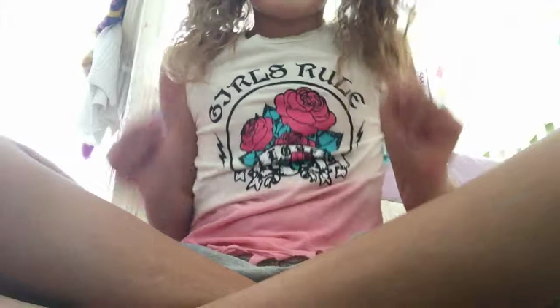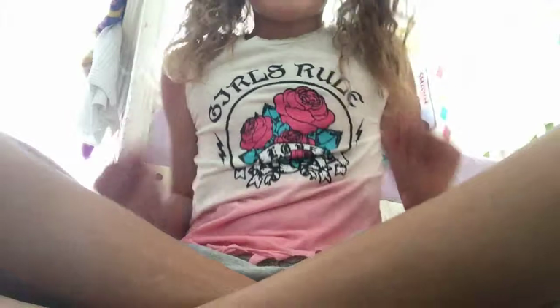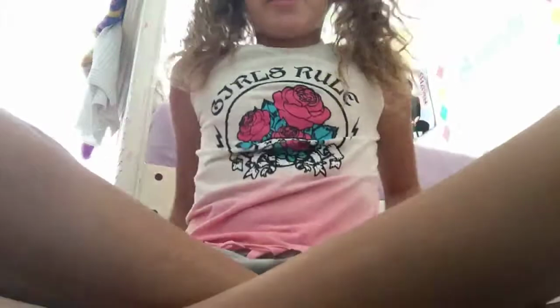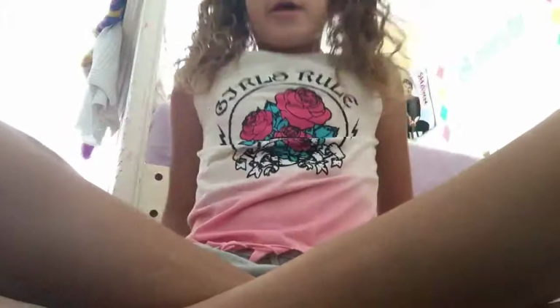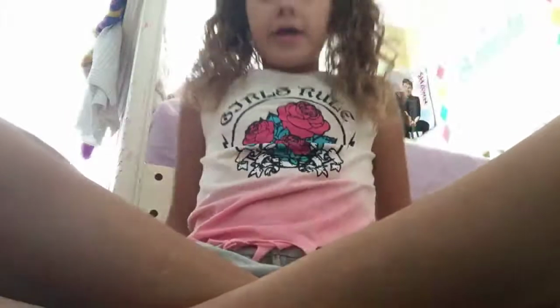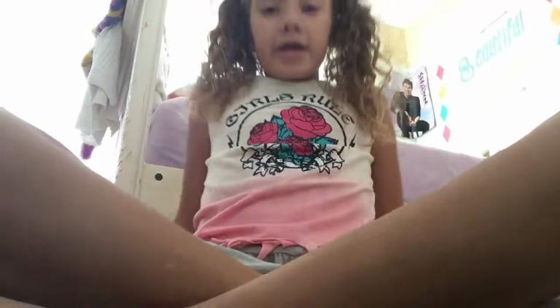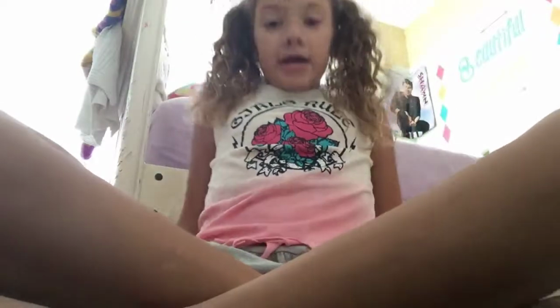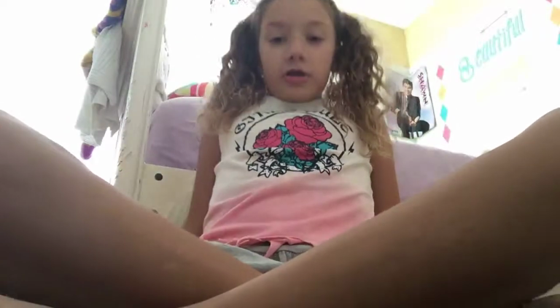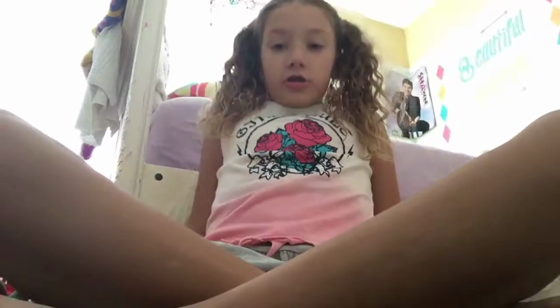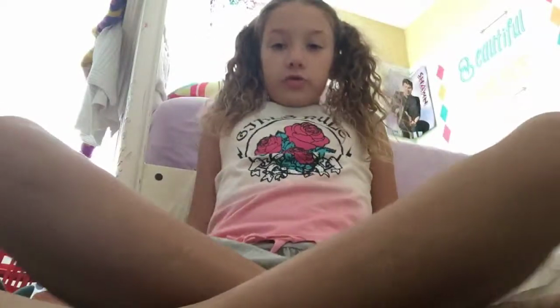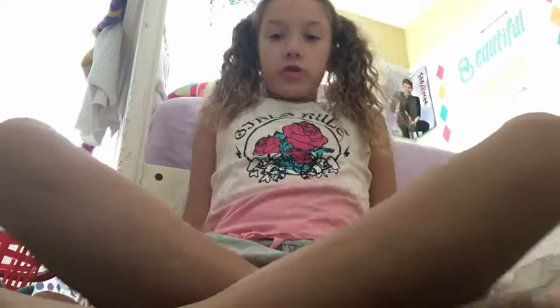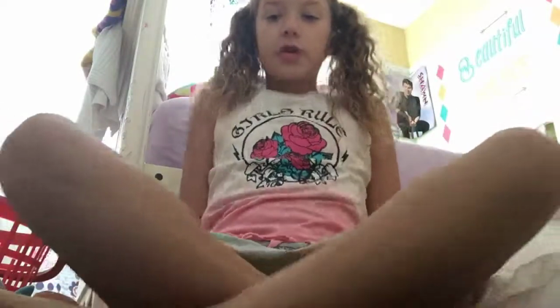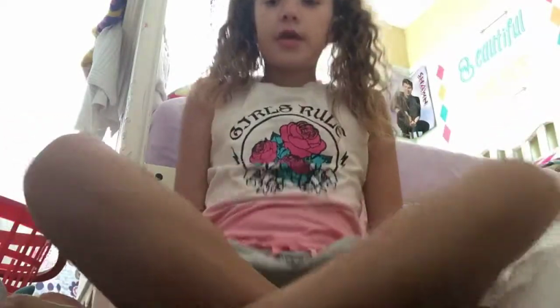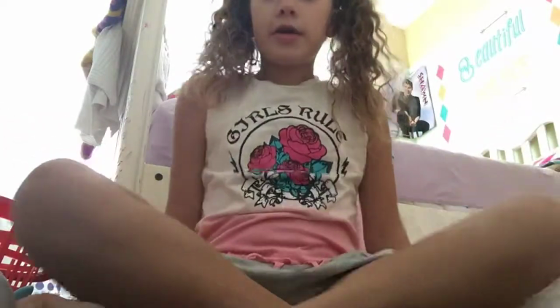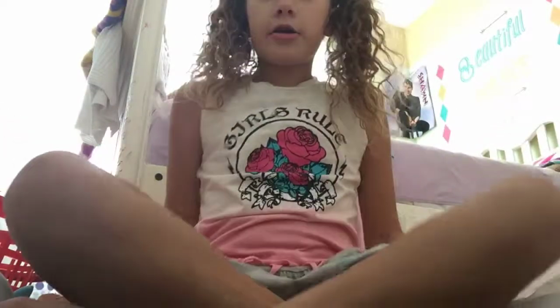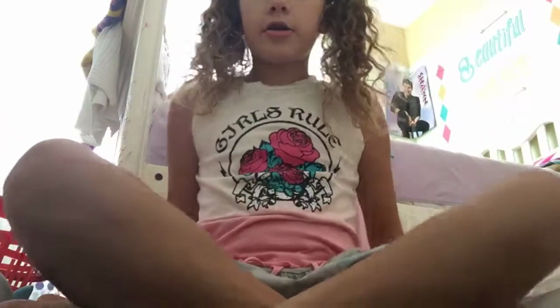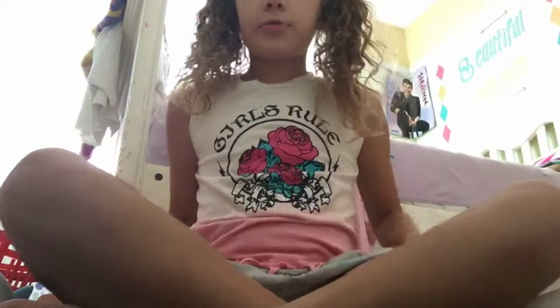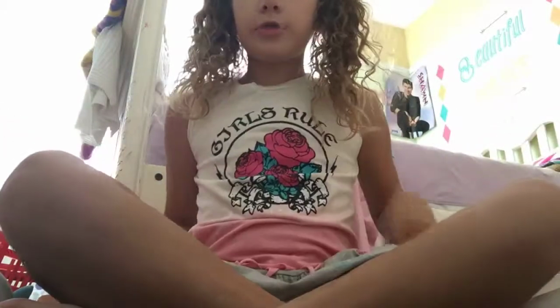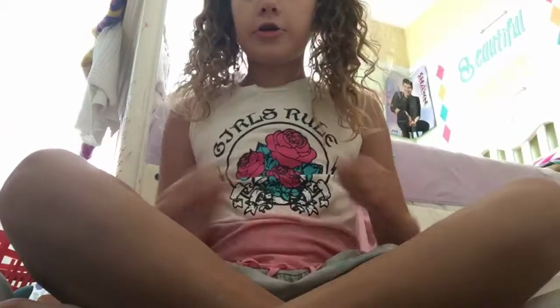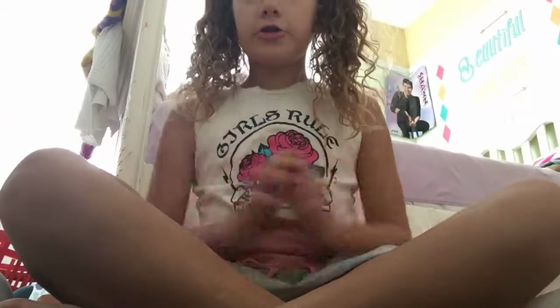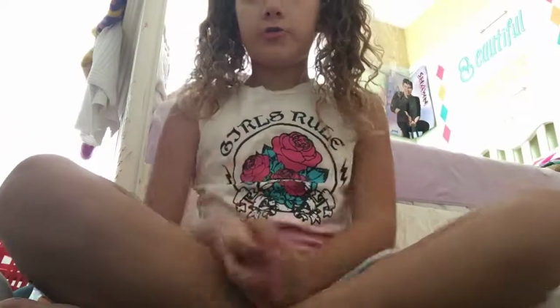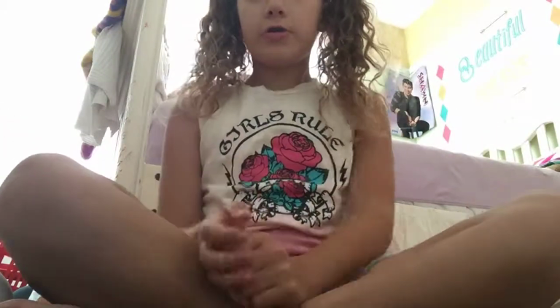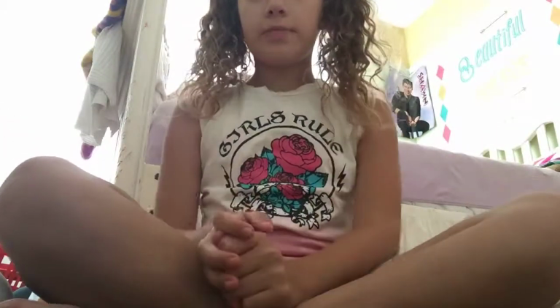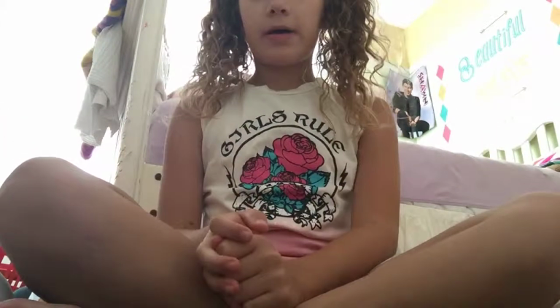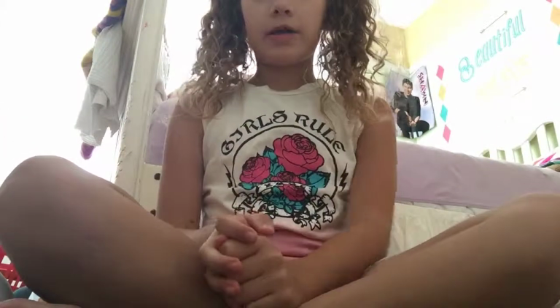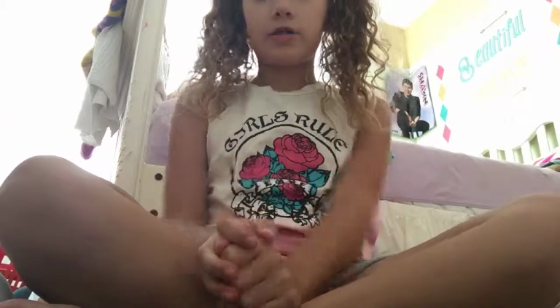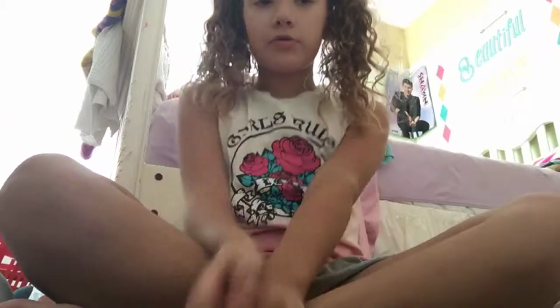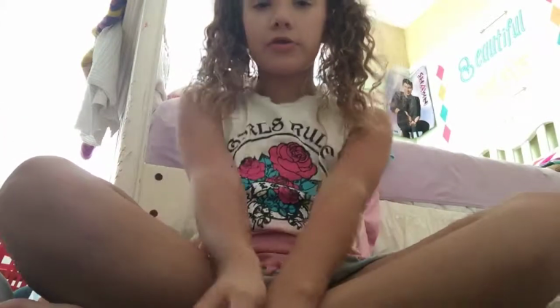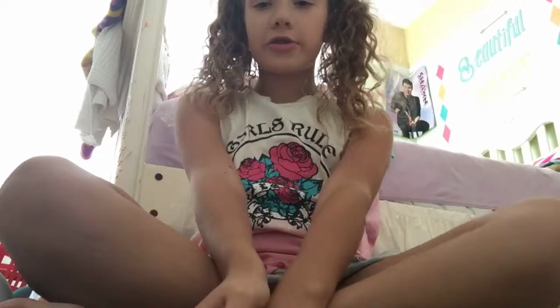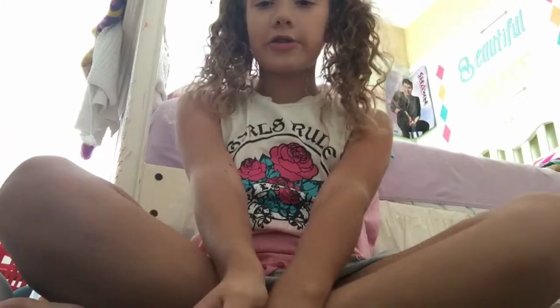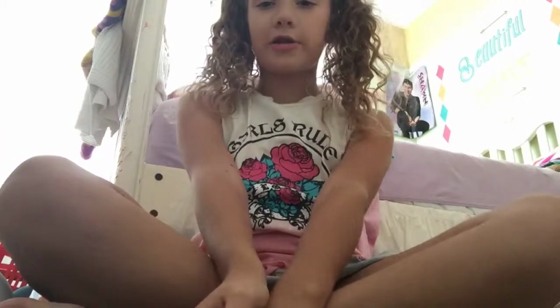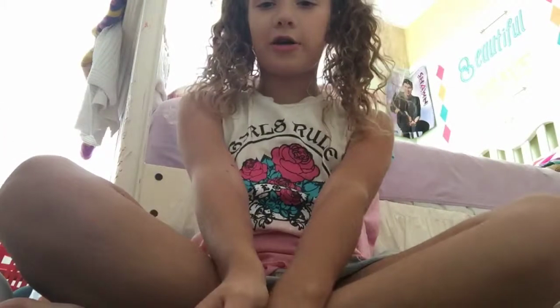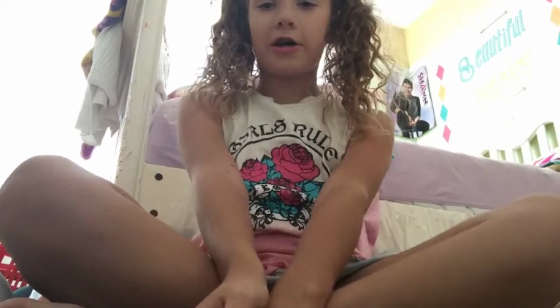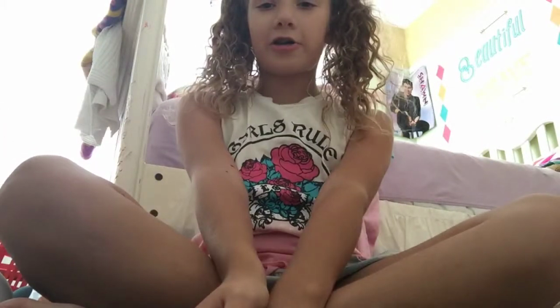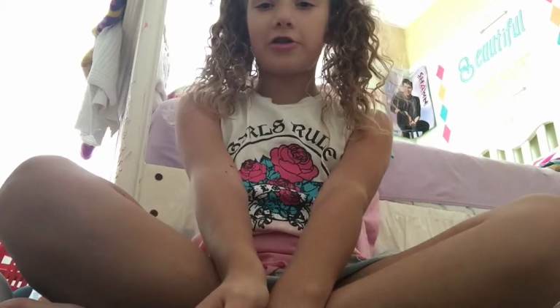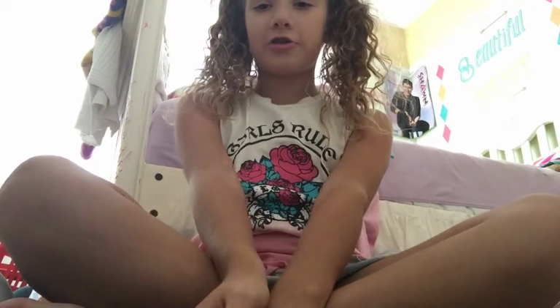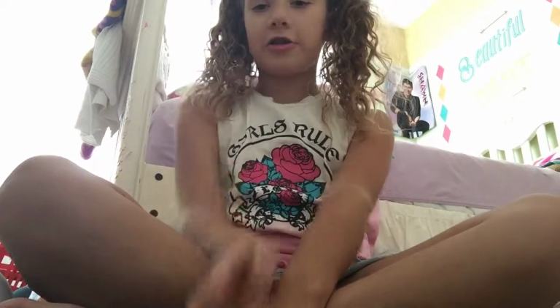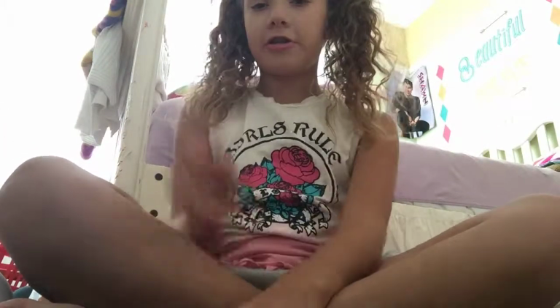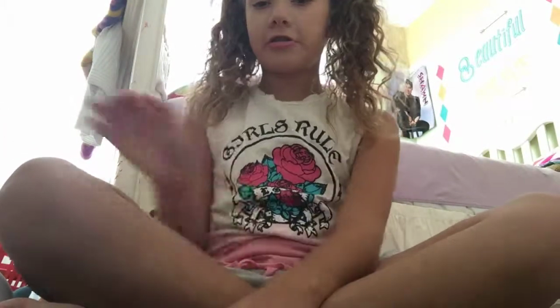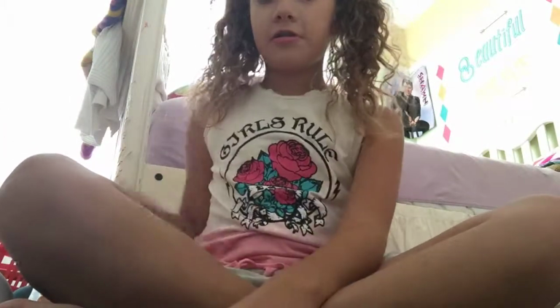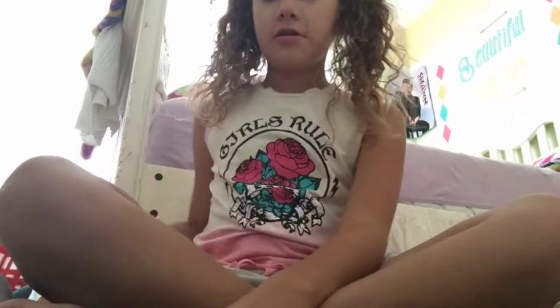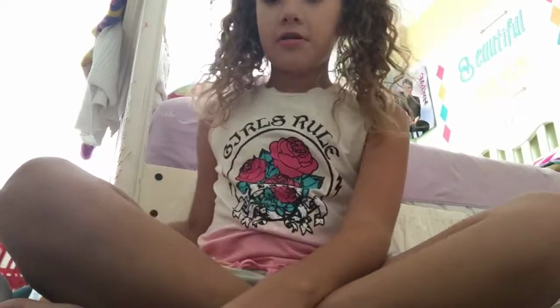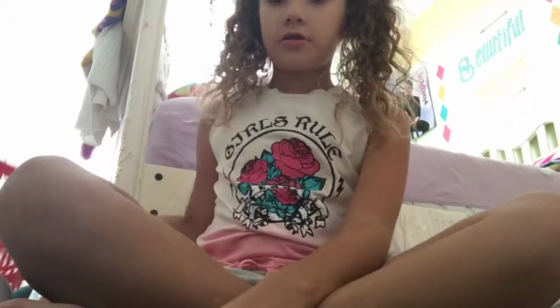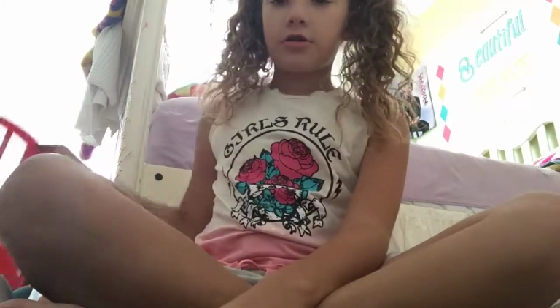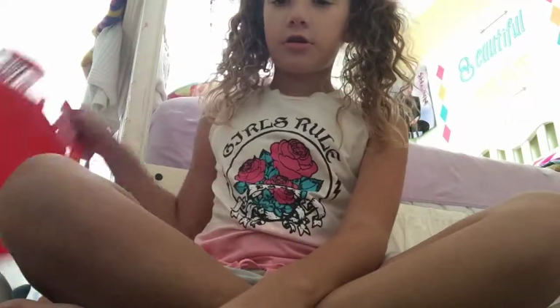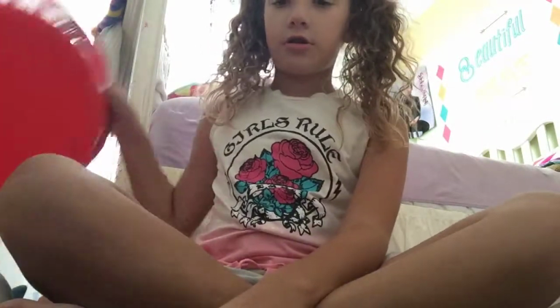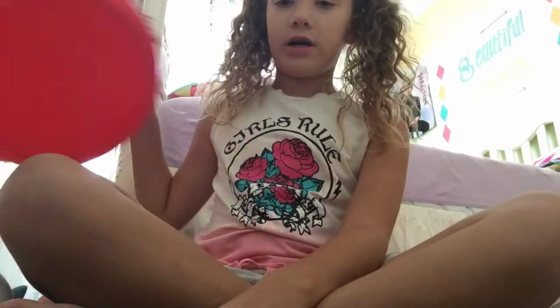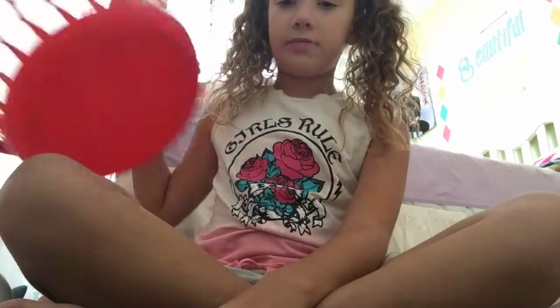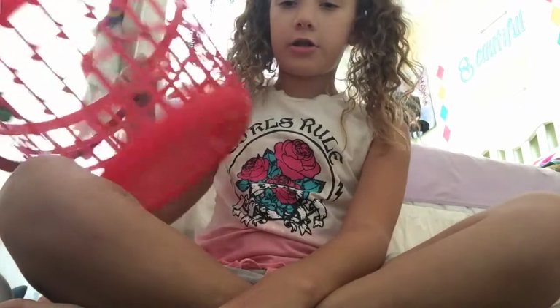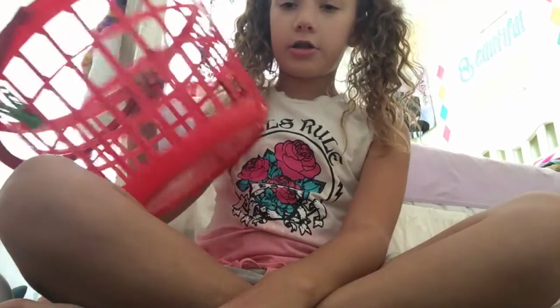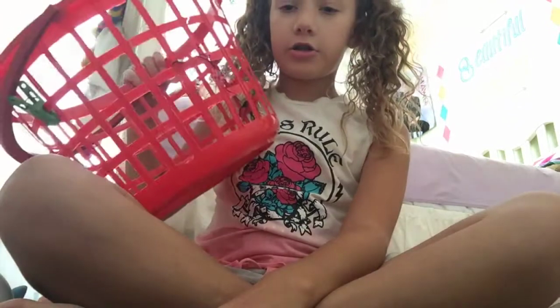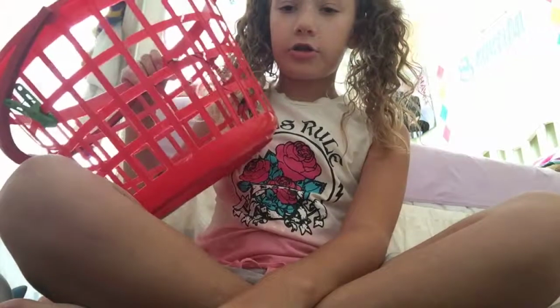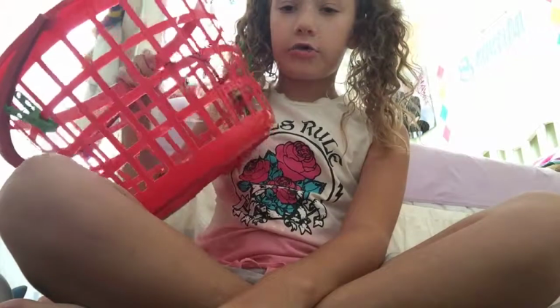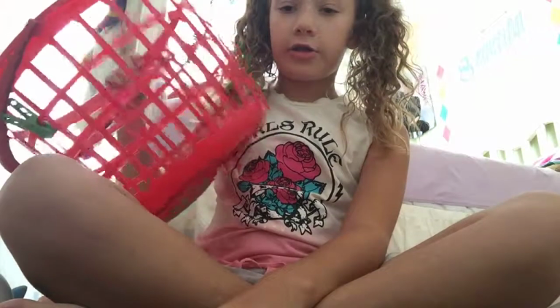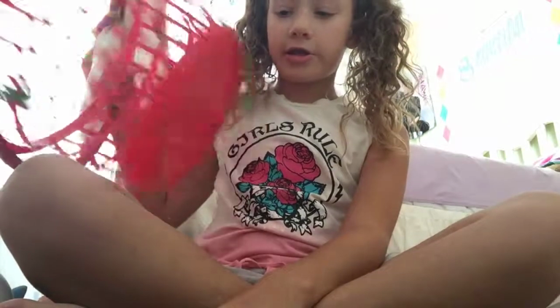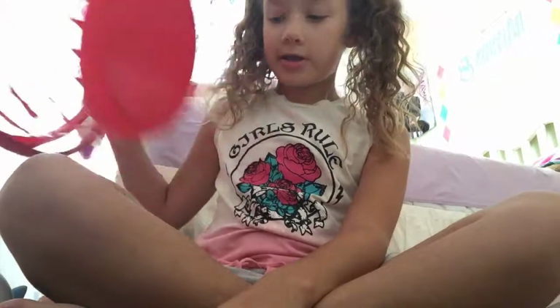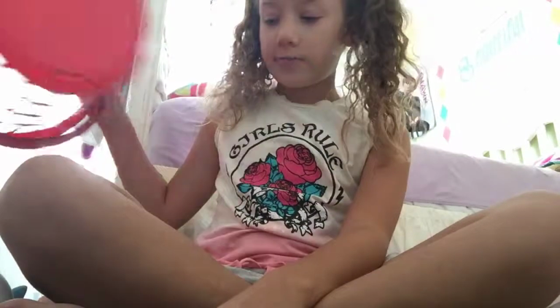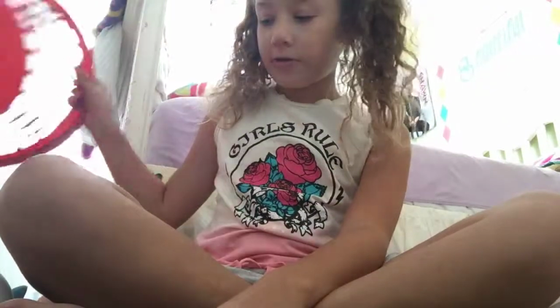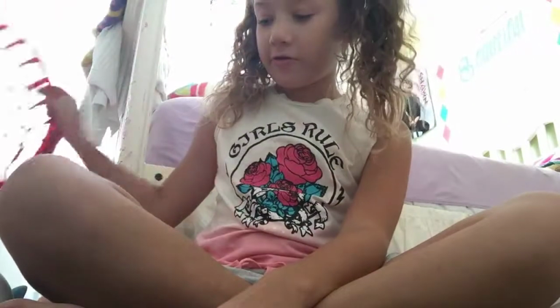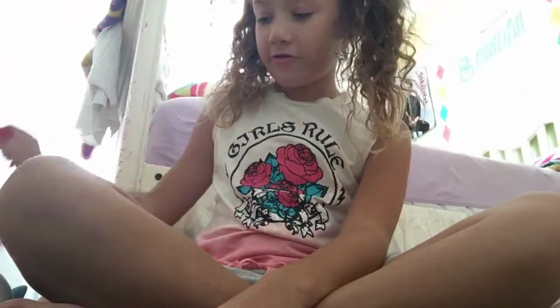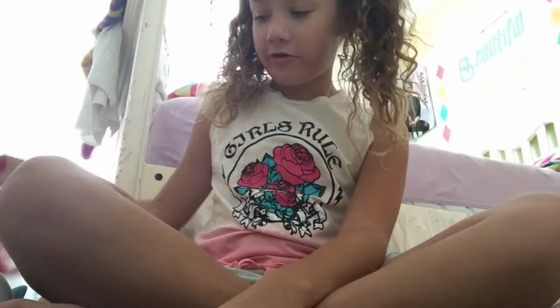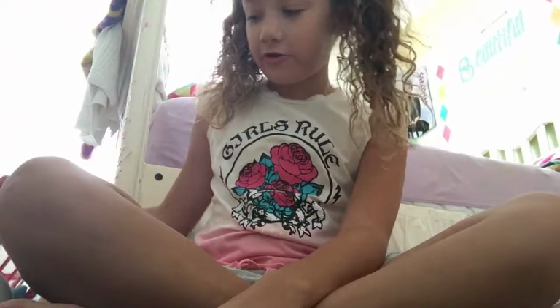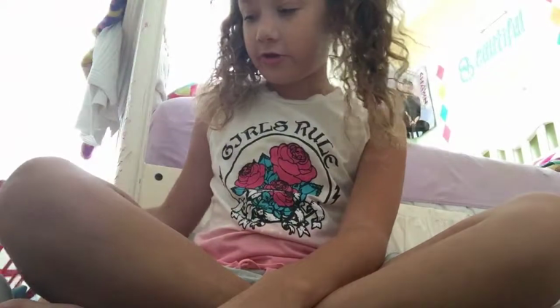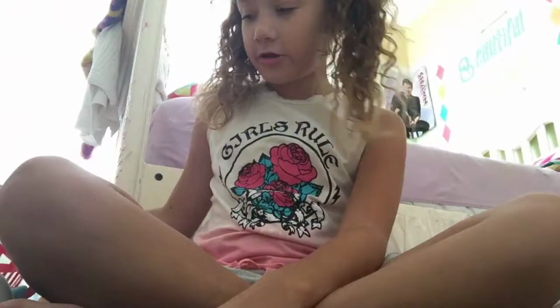Hey guys, so today I'm going to be doing my squishy collection. I'm going to start with this bin first.